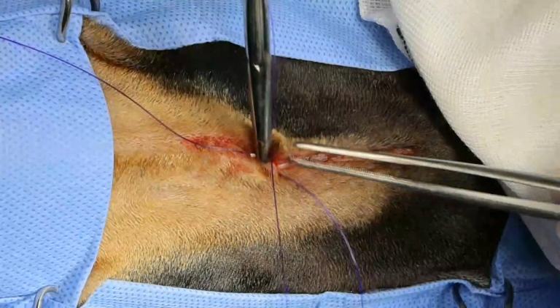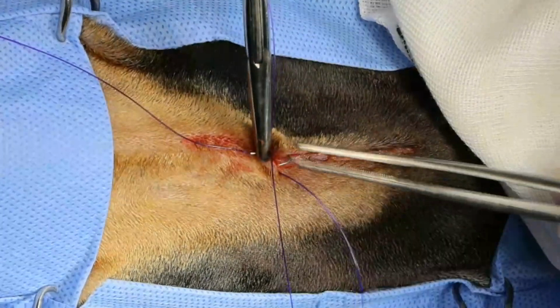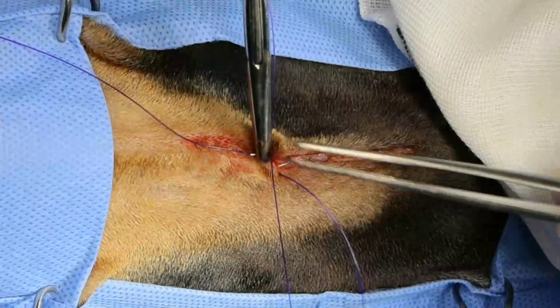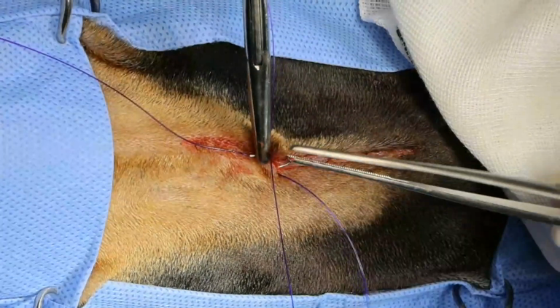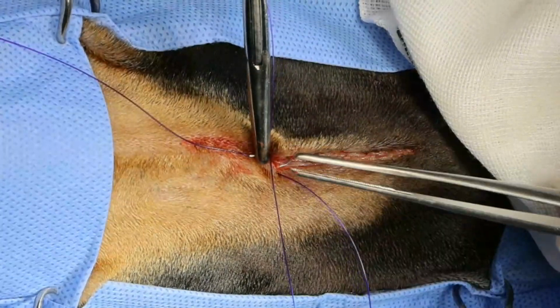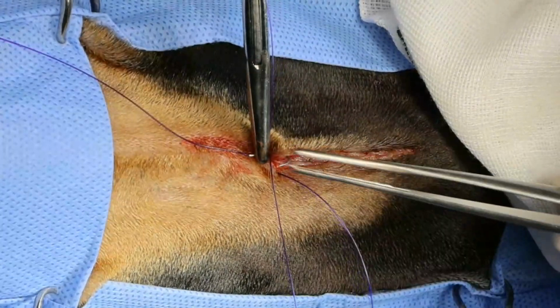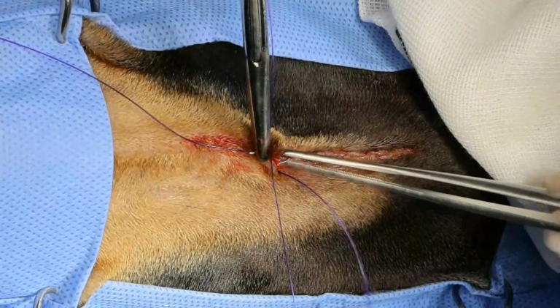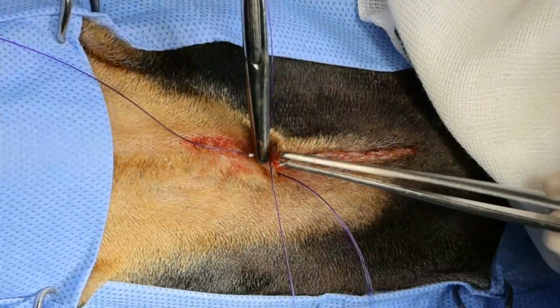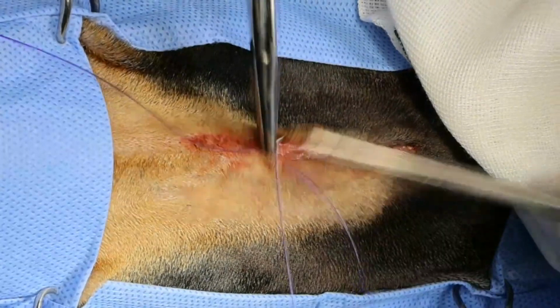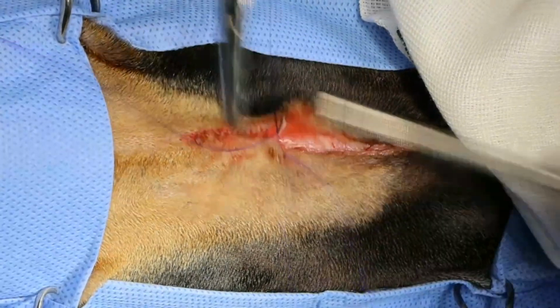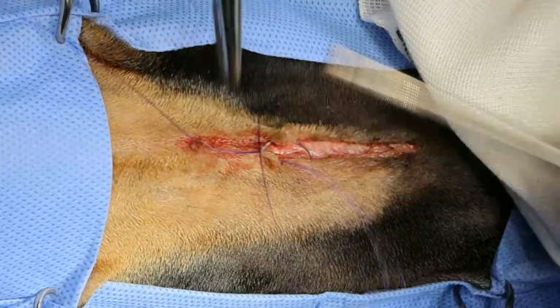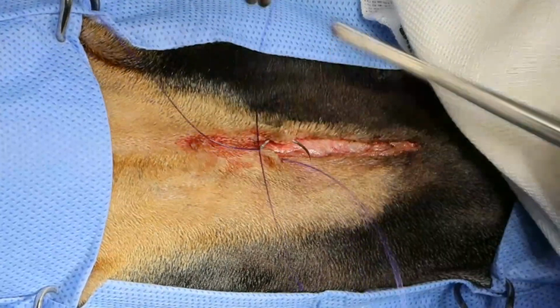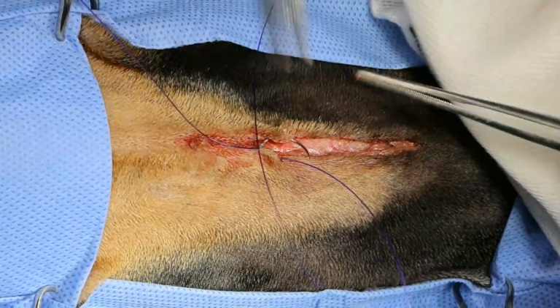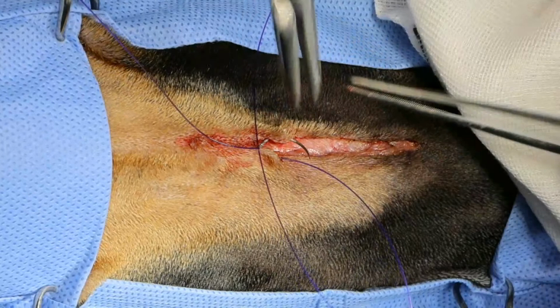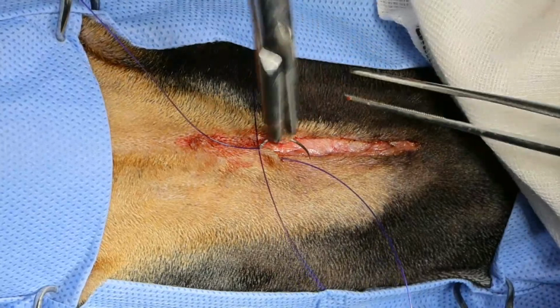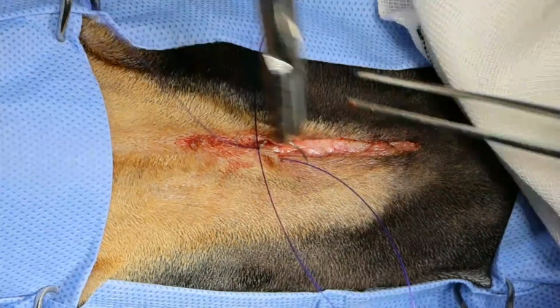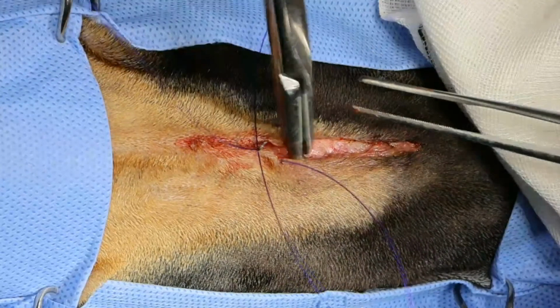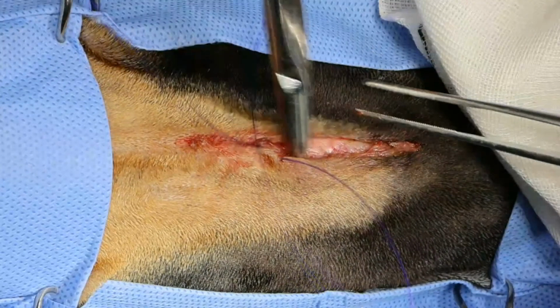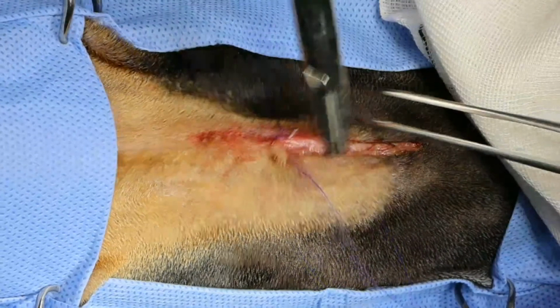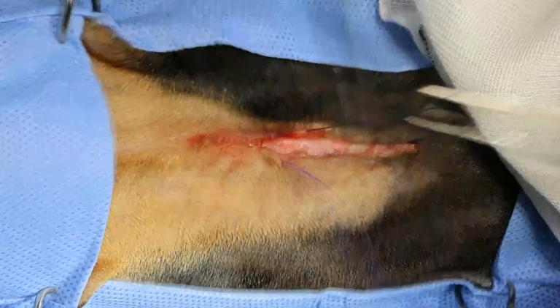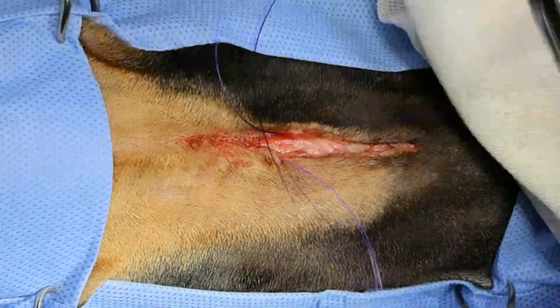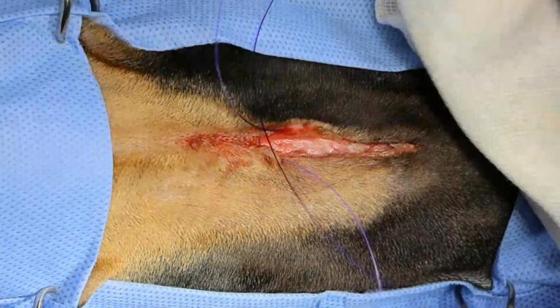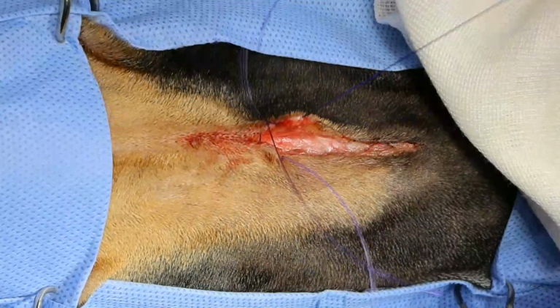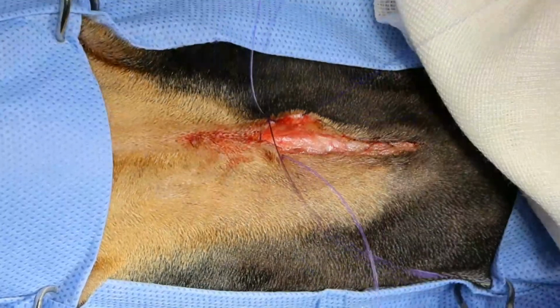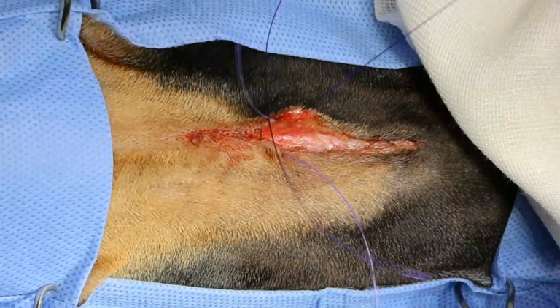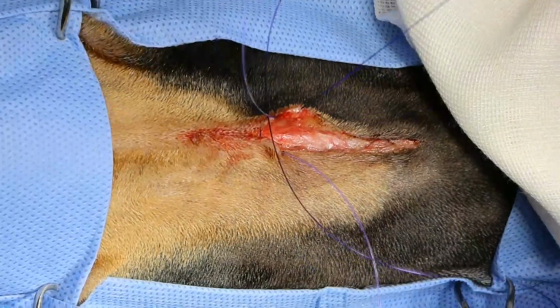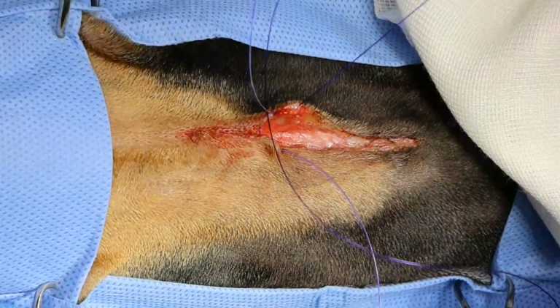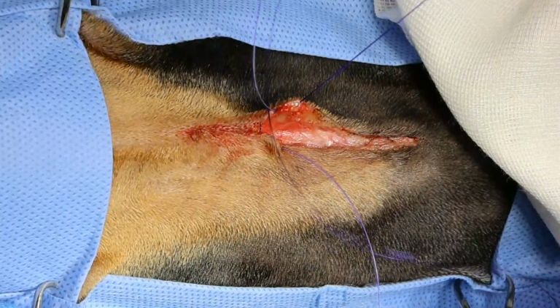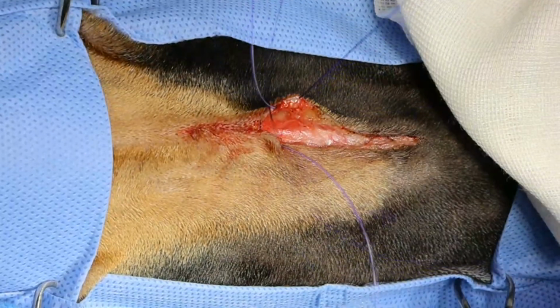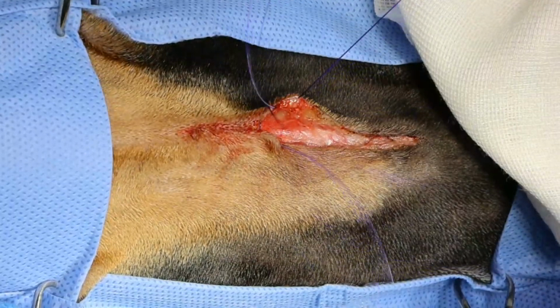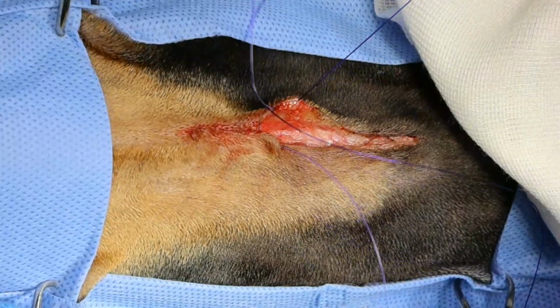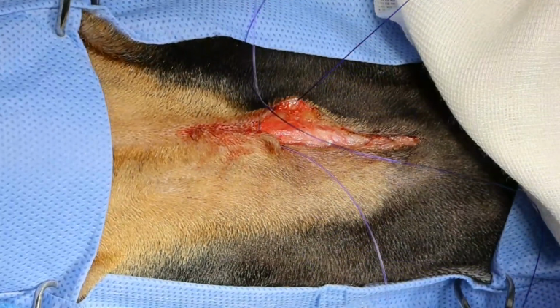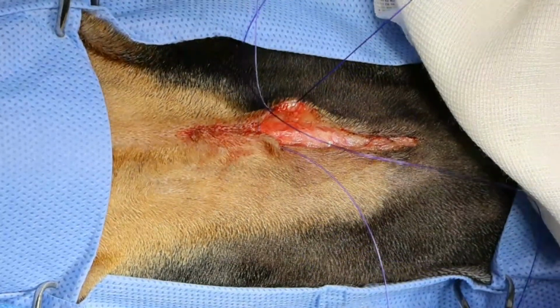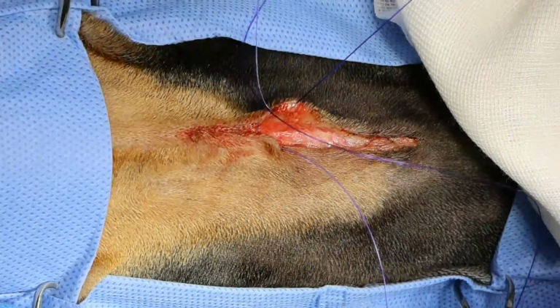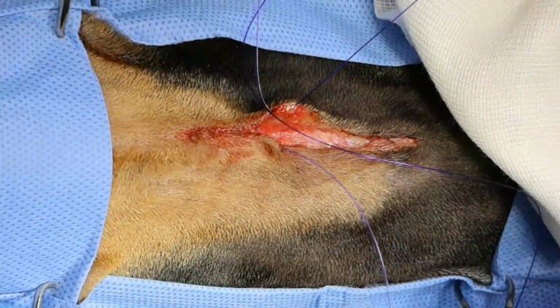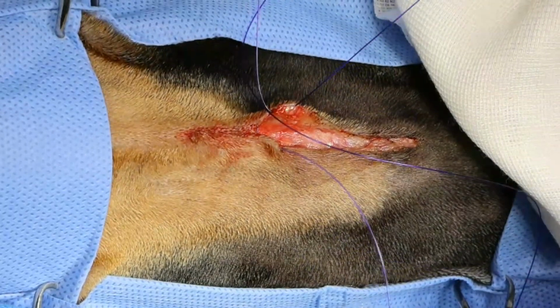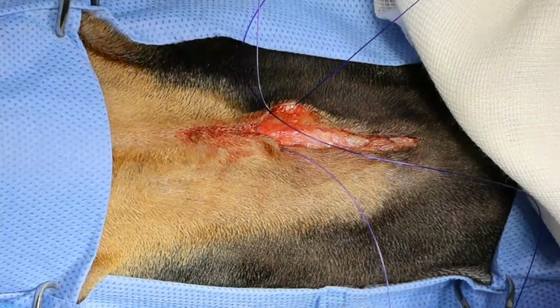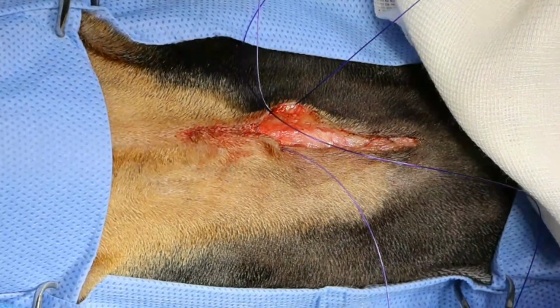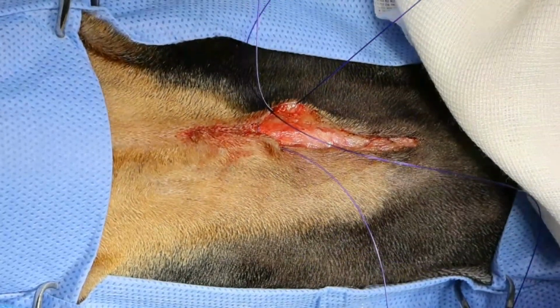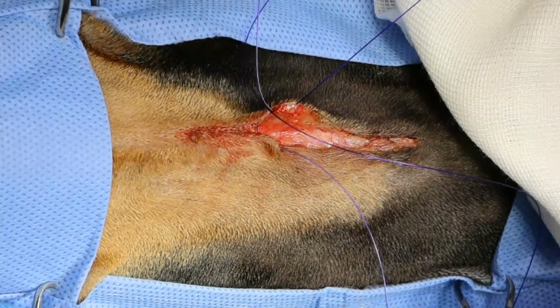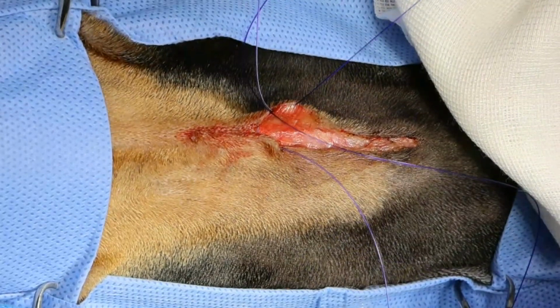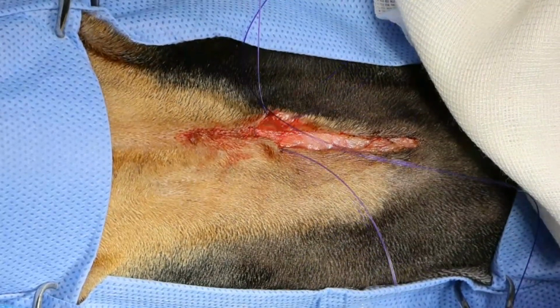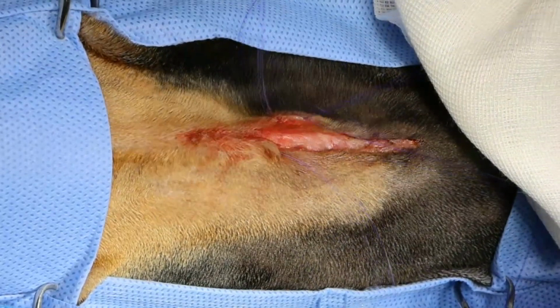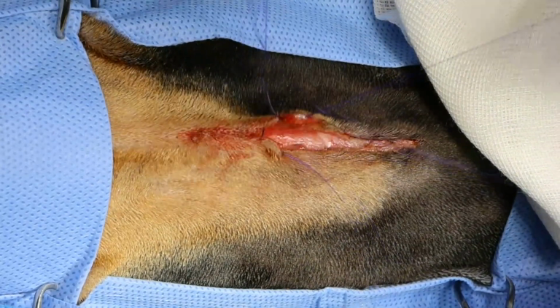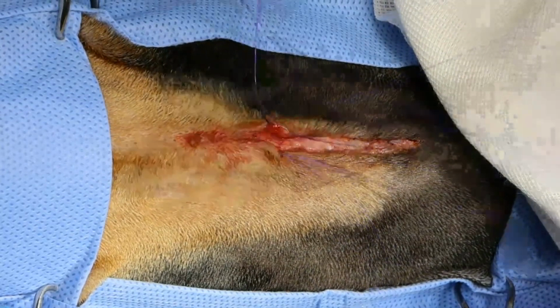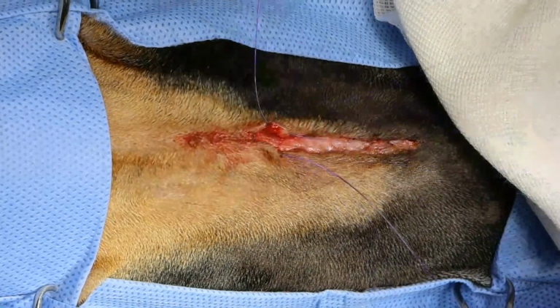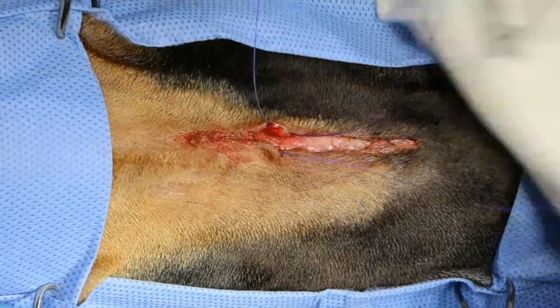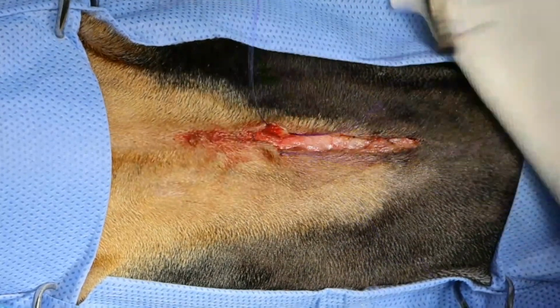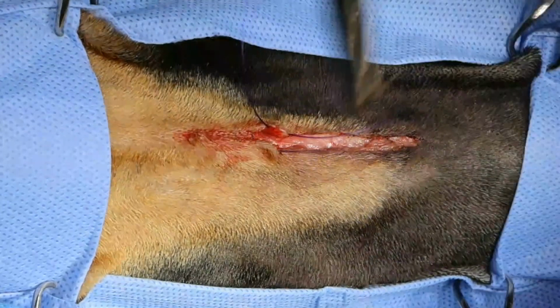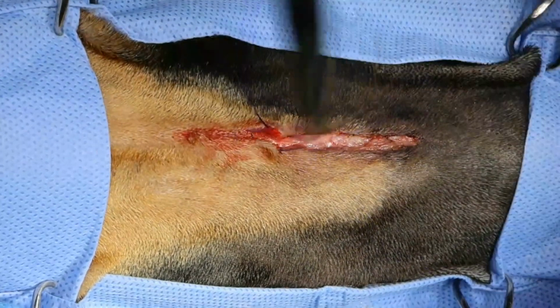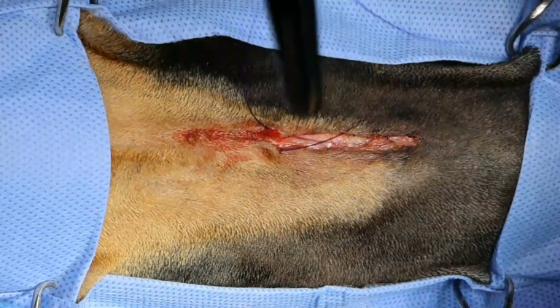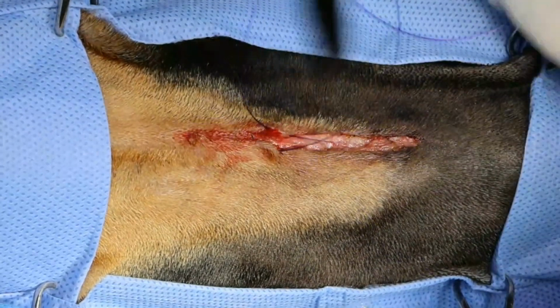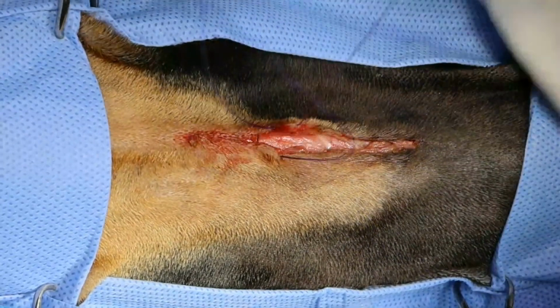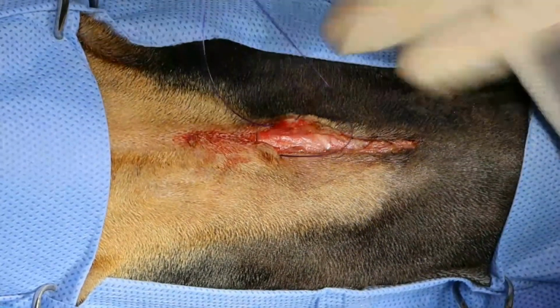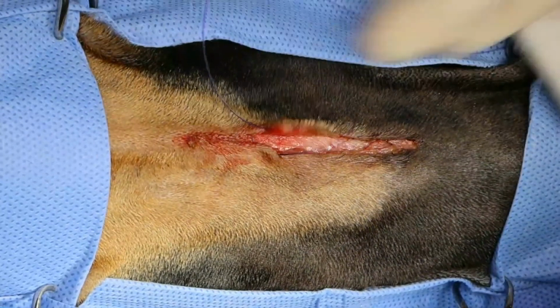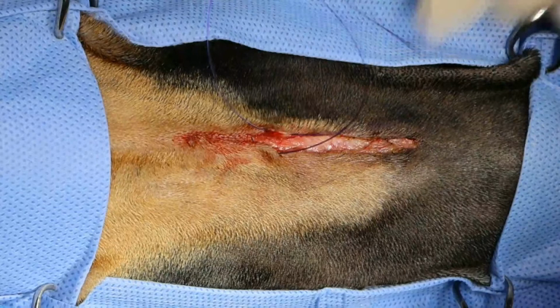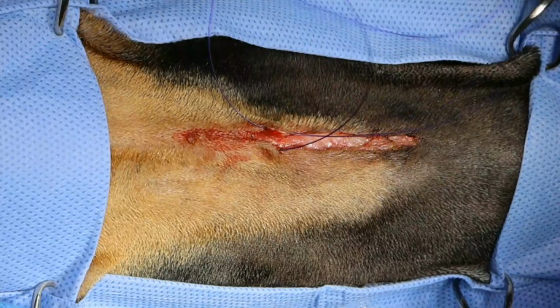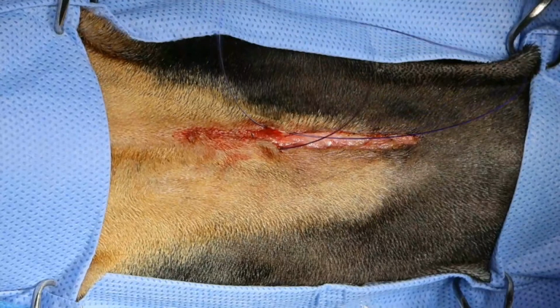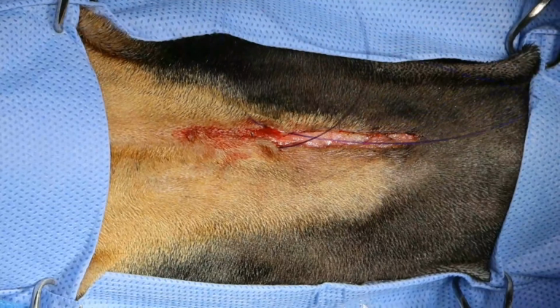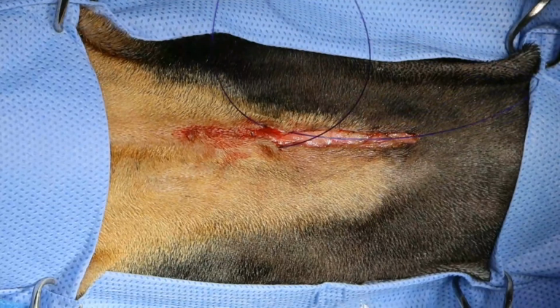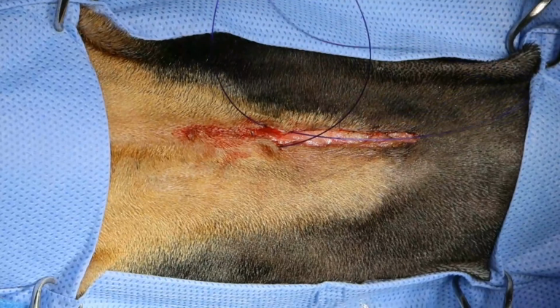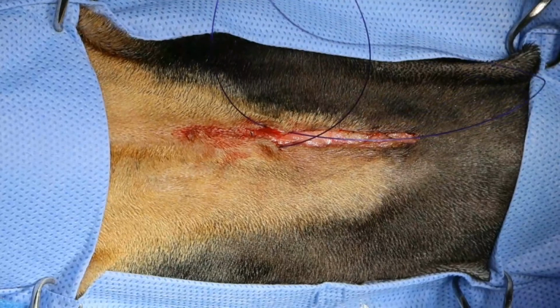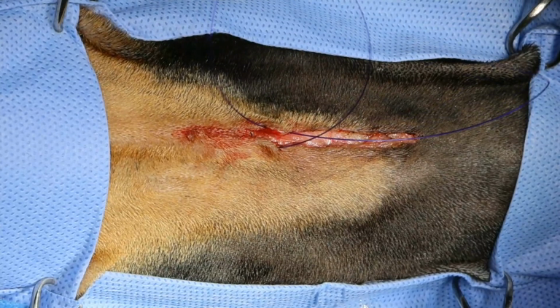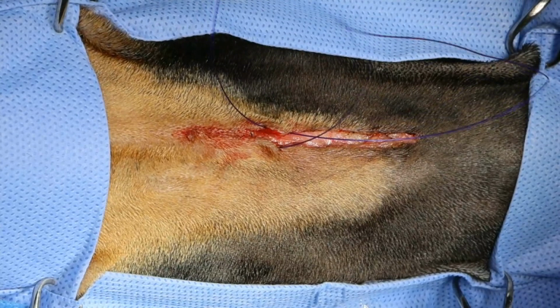I turned down the cautery because it was just too energetic and I felt I wasn't getting the precision I needed.